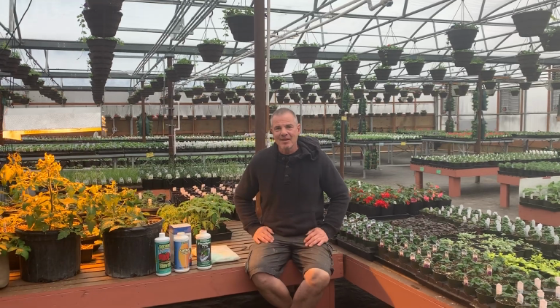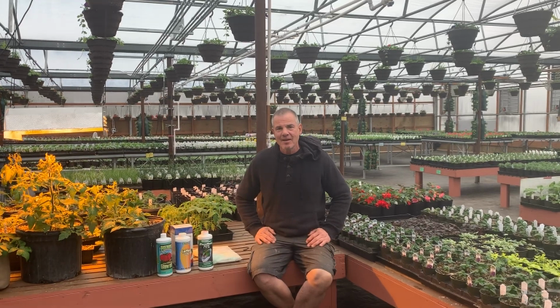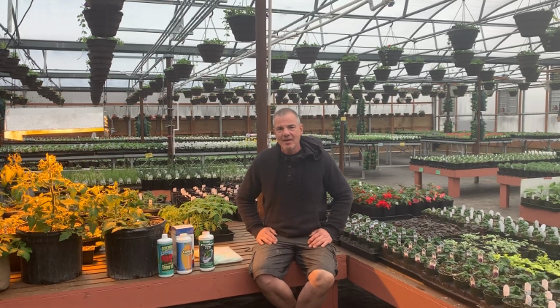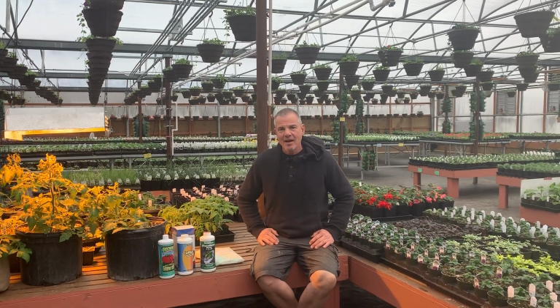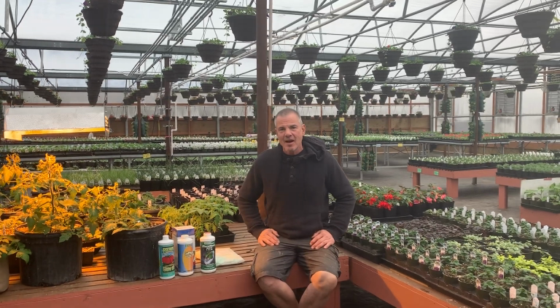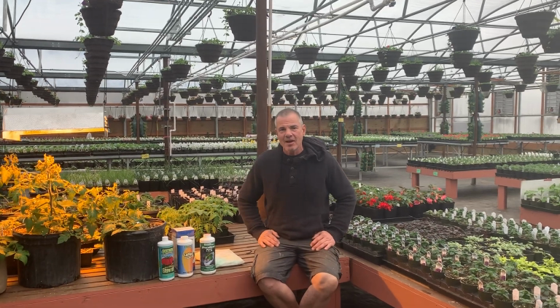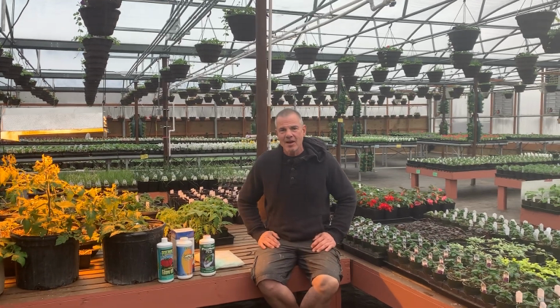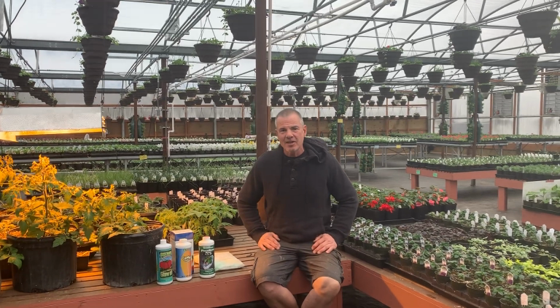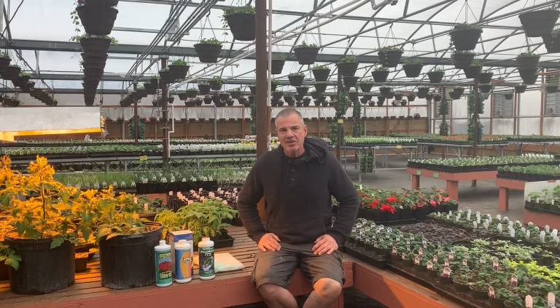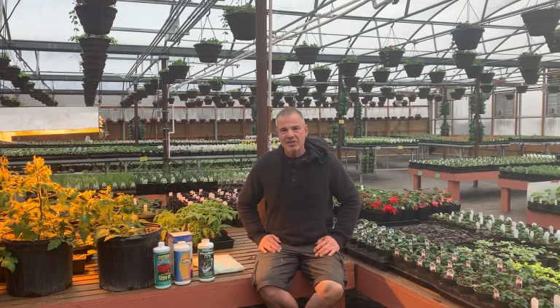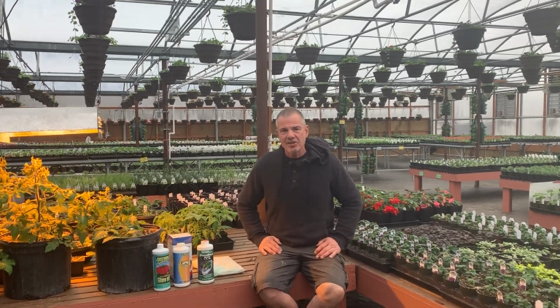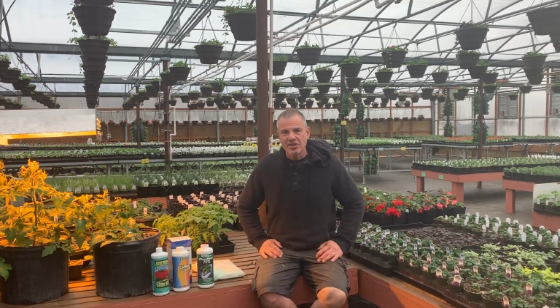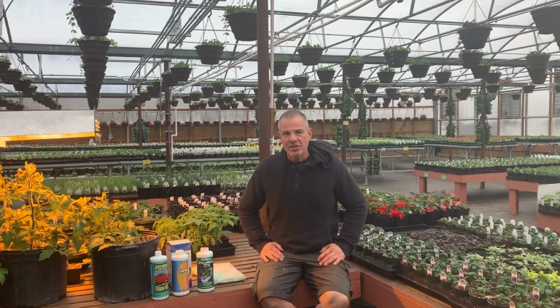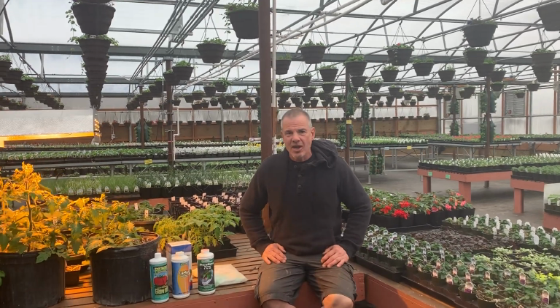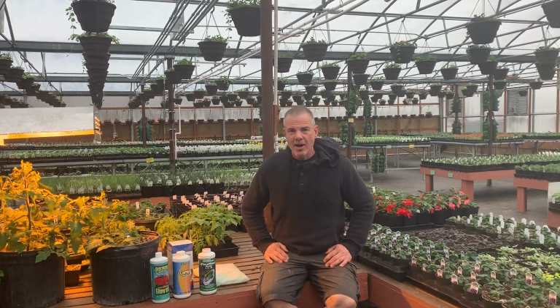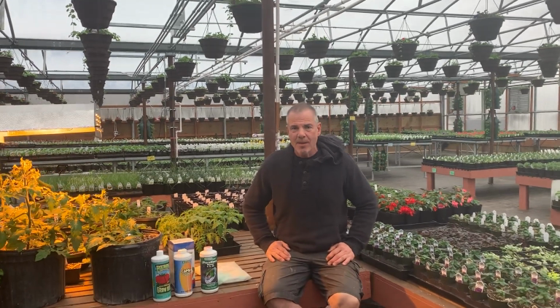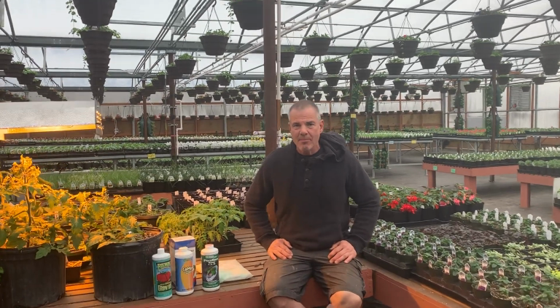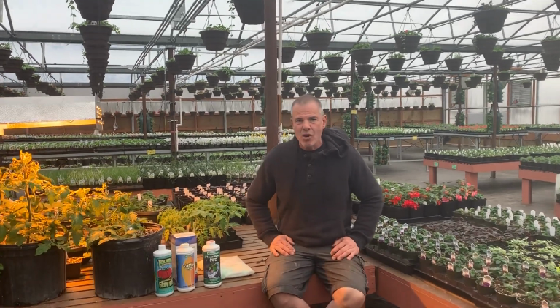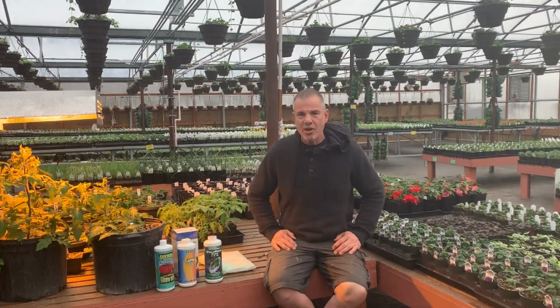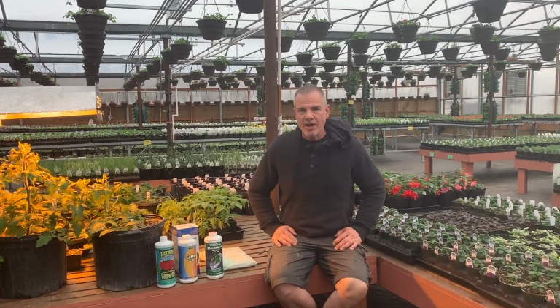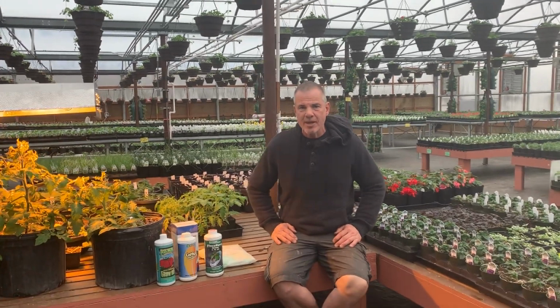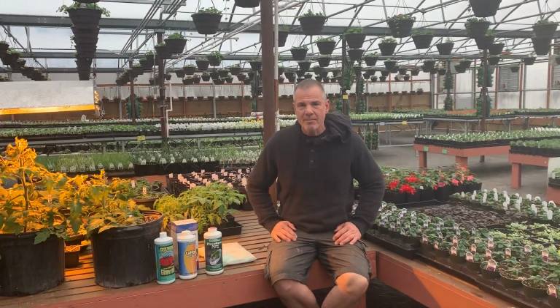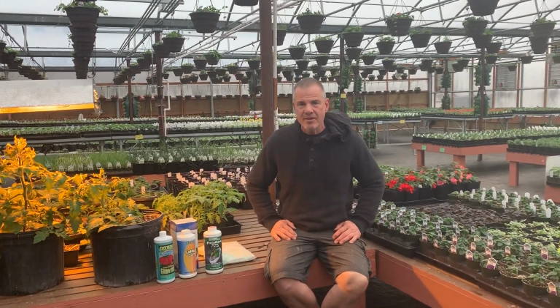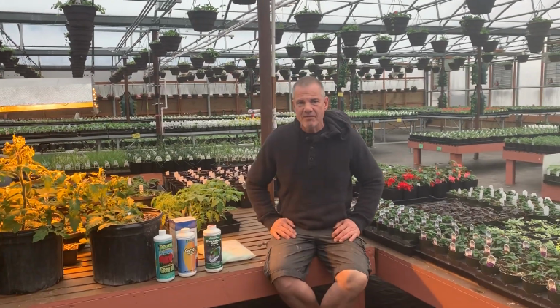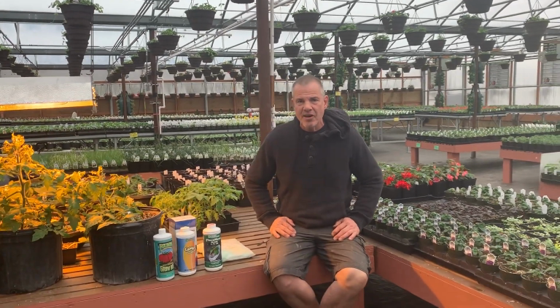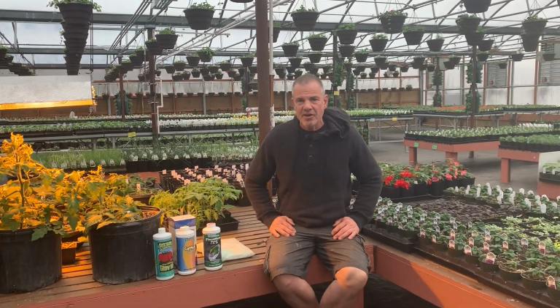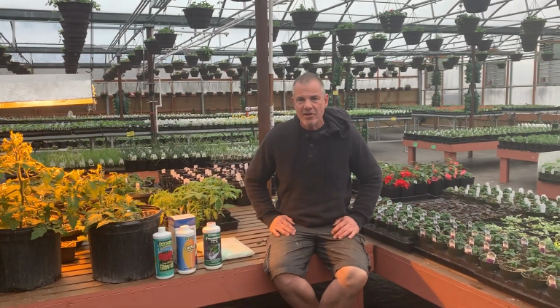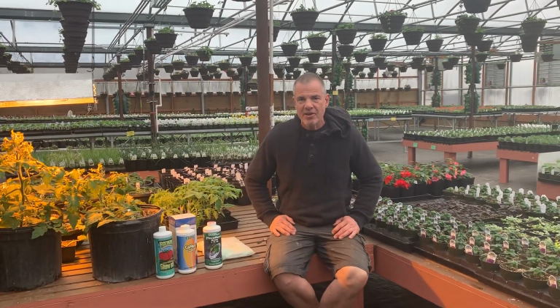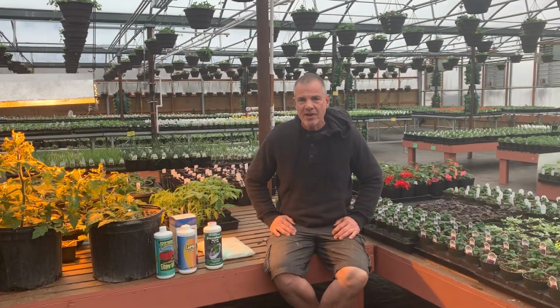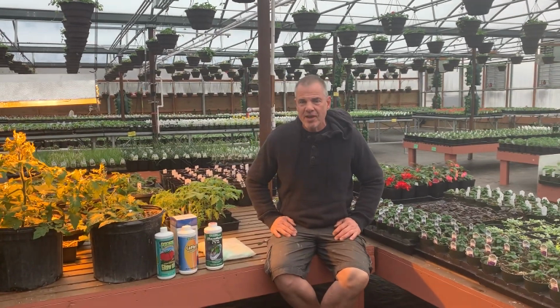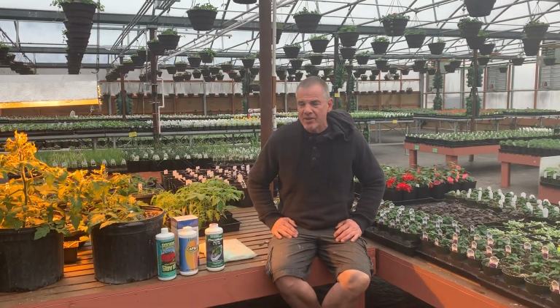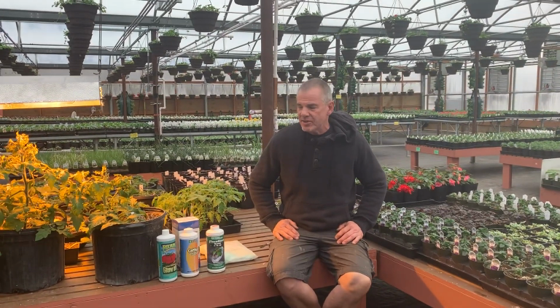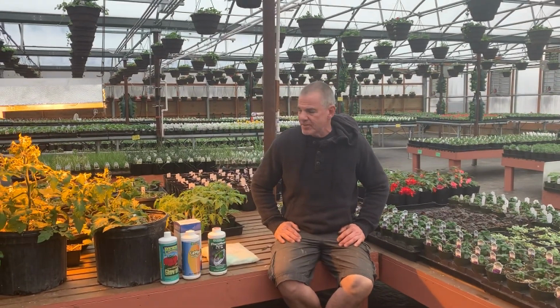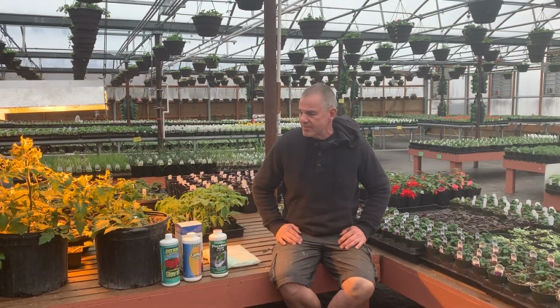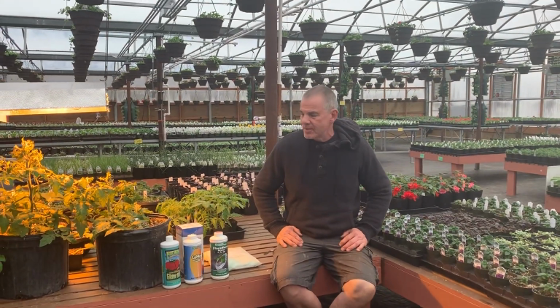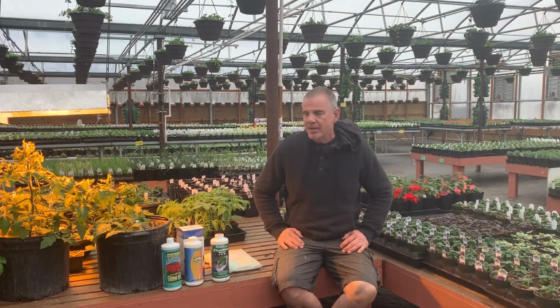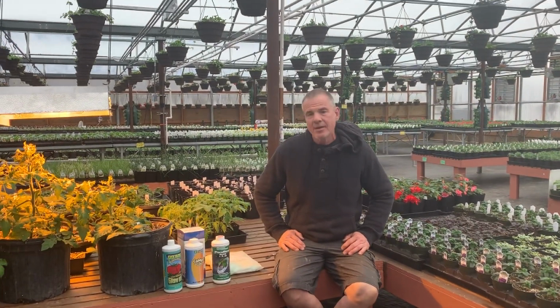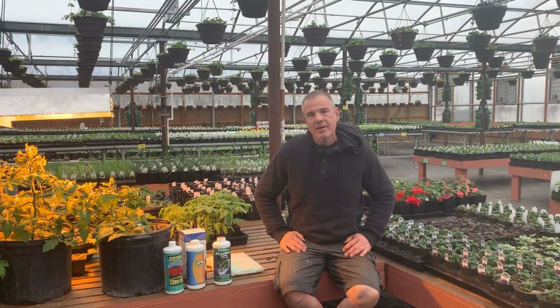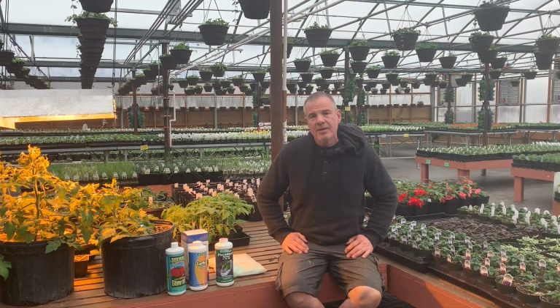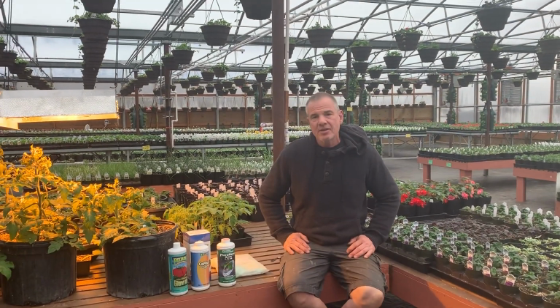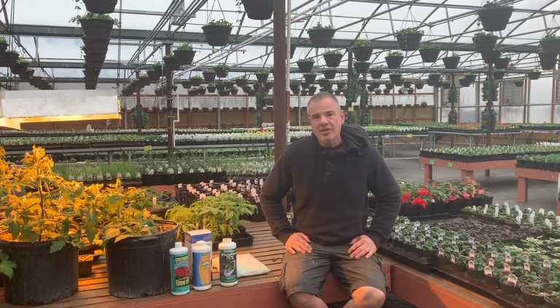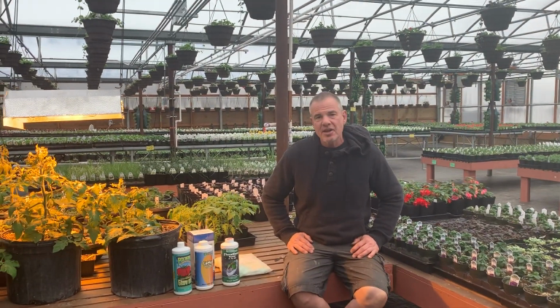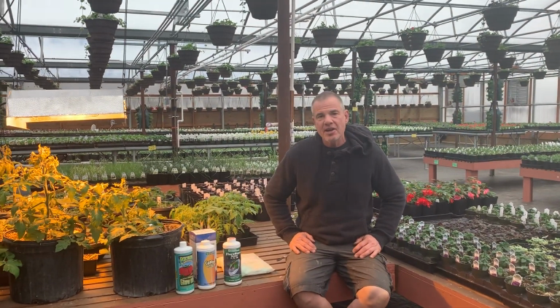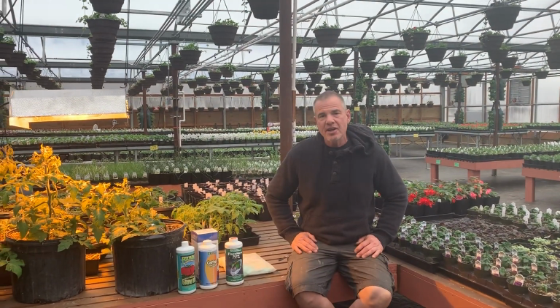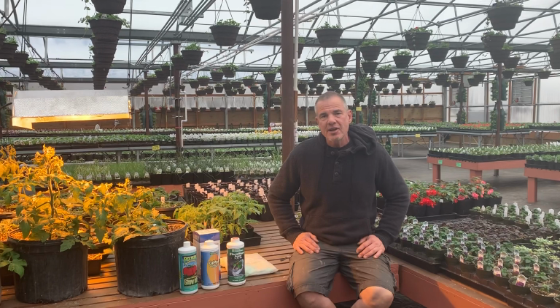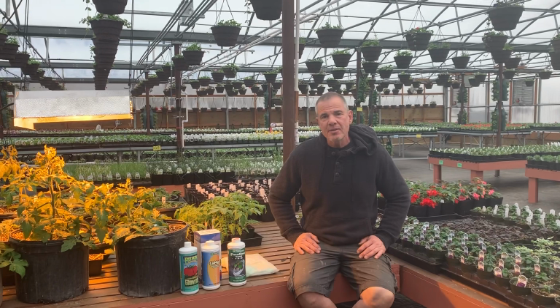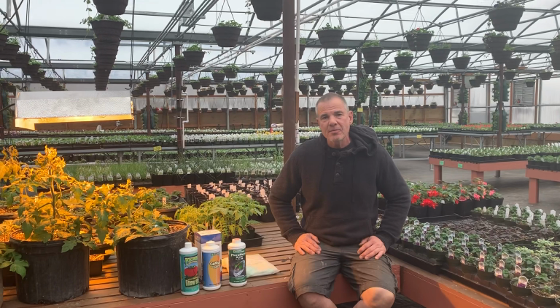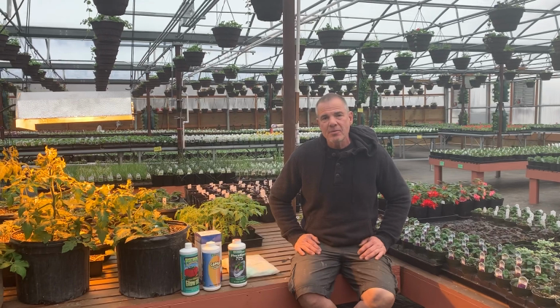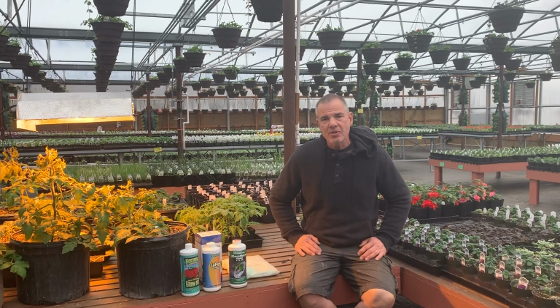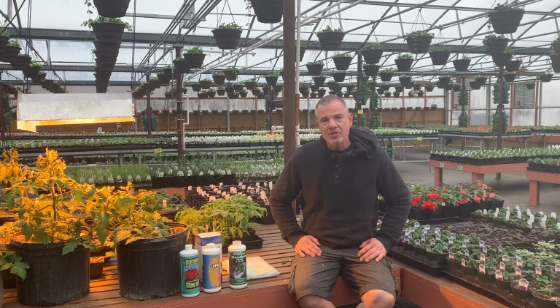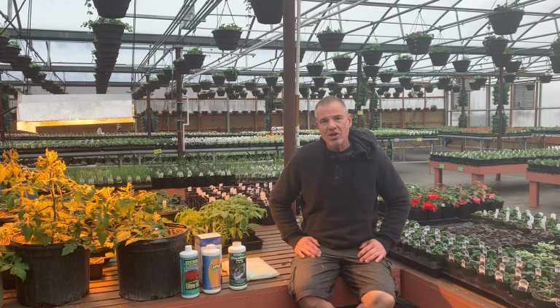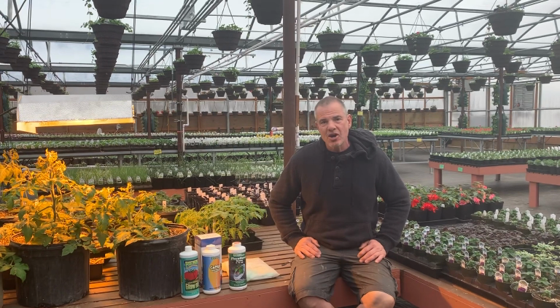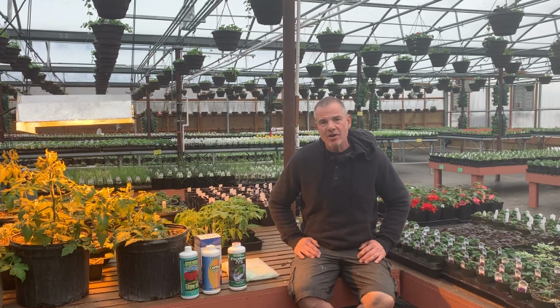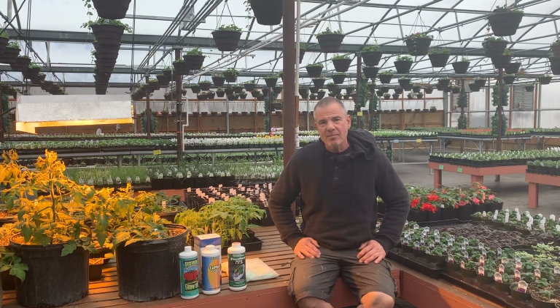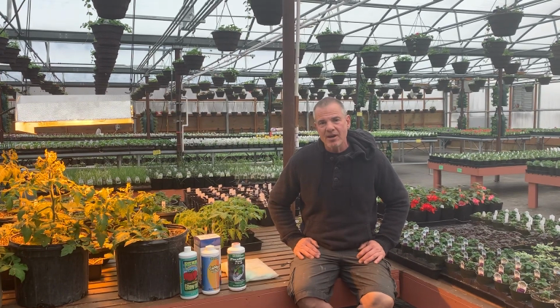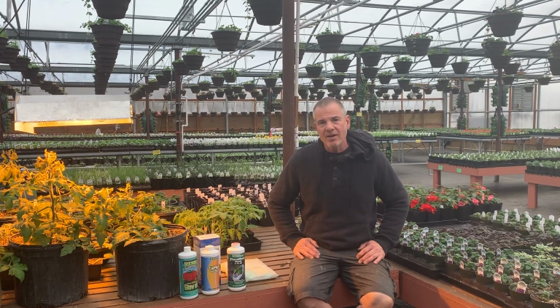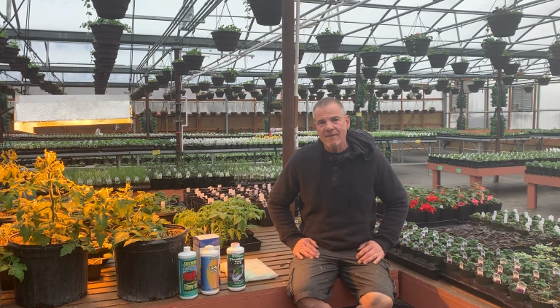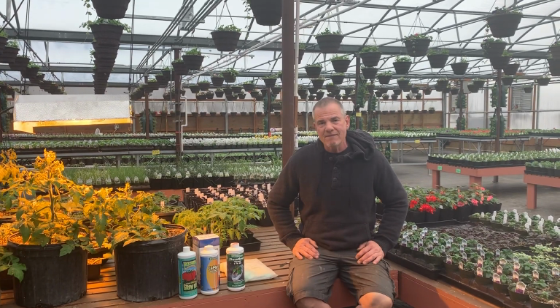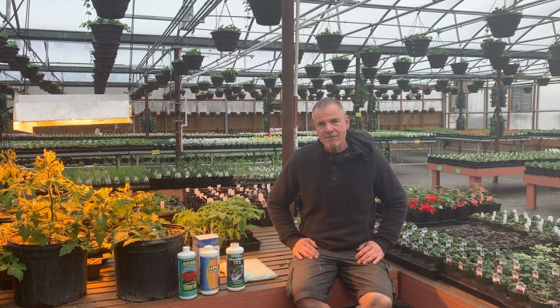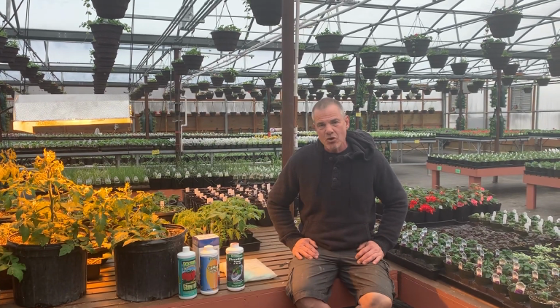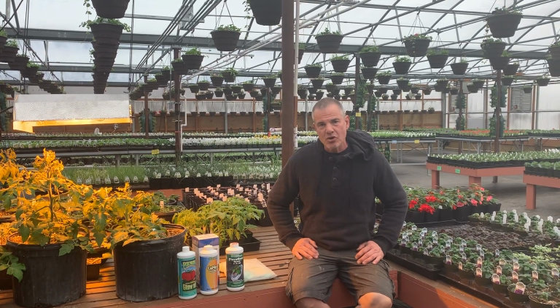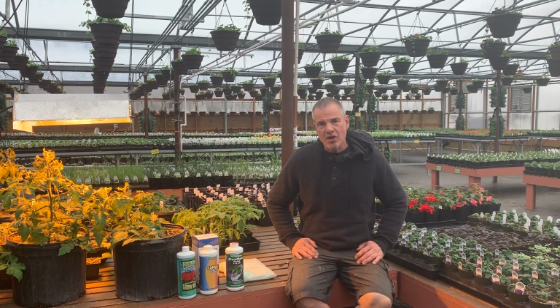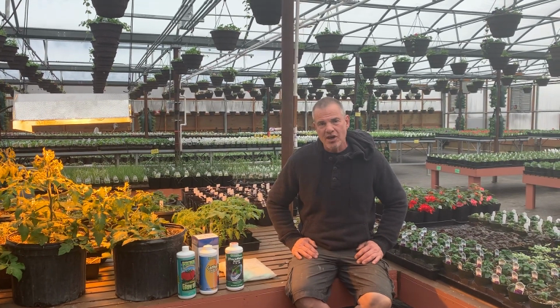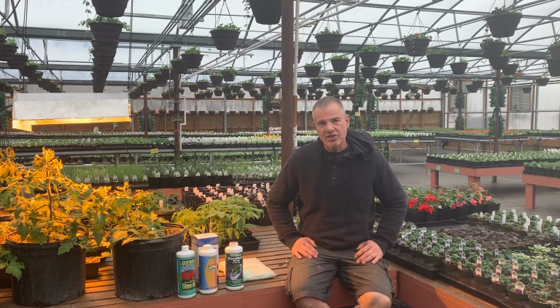Hi guys, this is Mark at Mid Valley Greenhouse. Today we're going to talk about fertilizer.